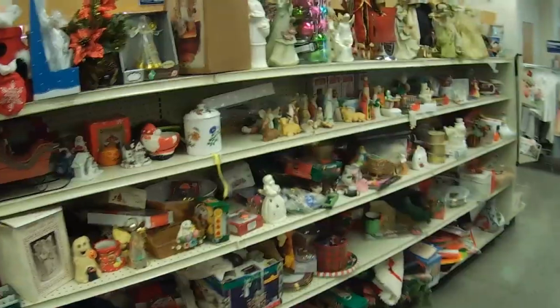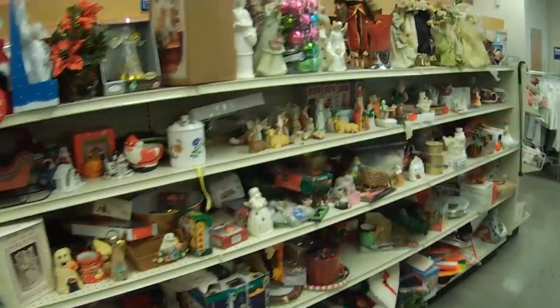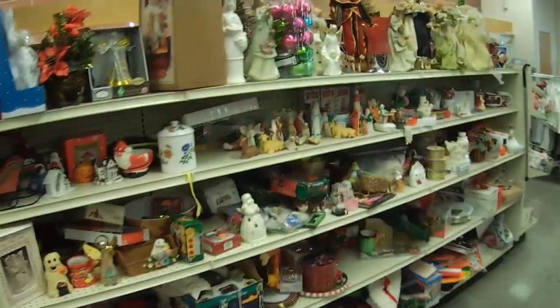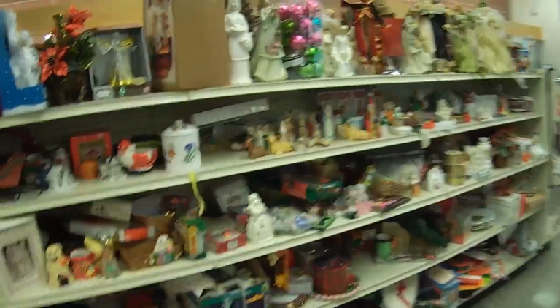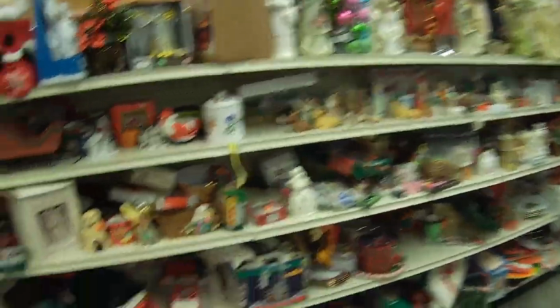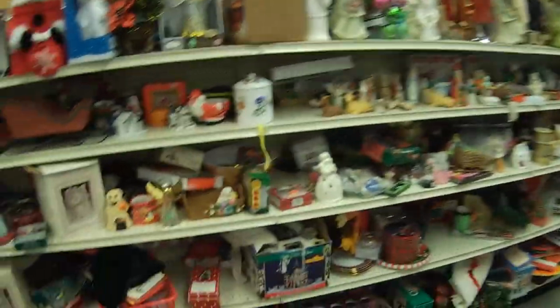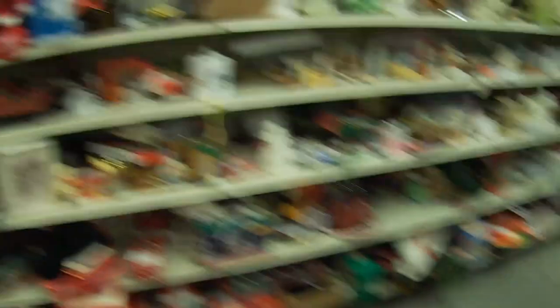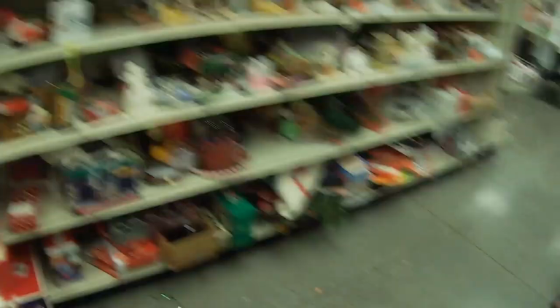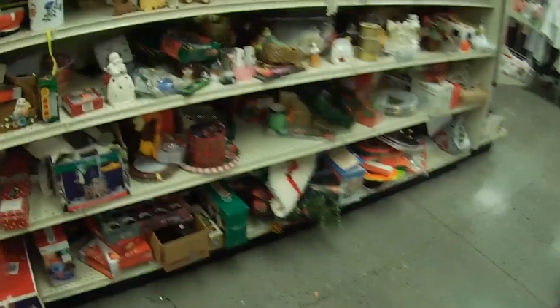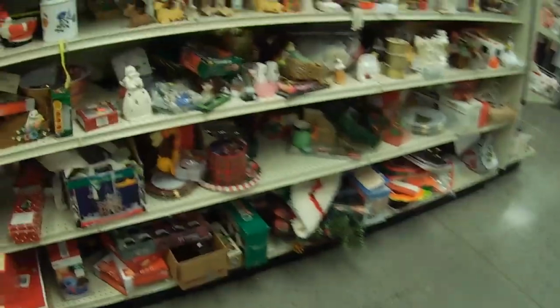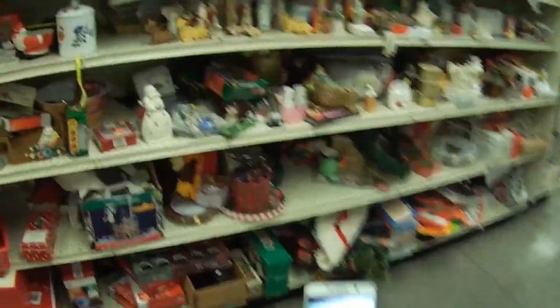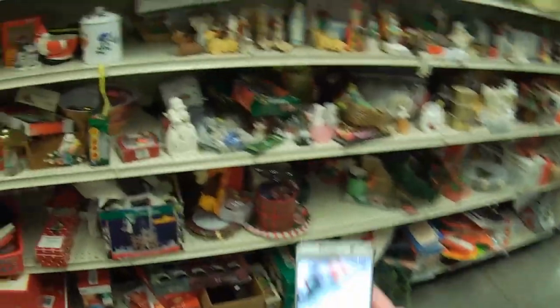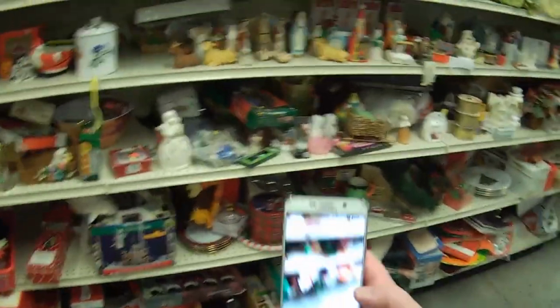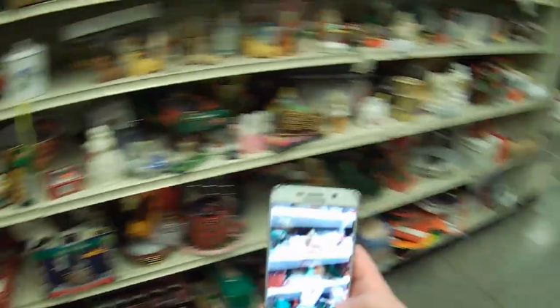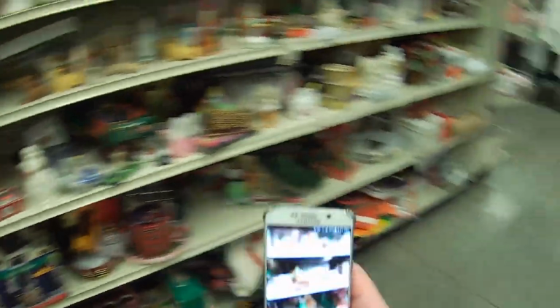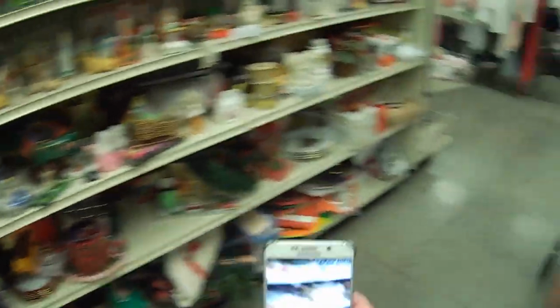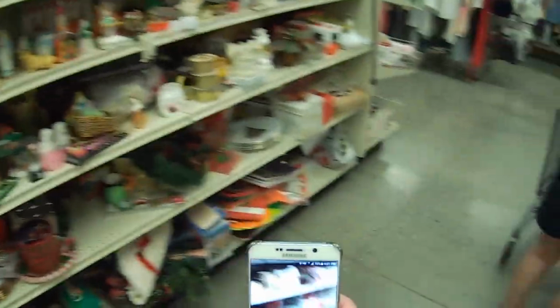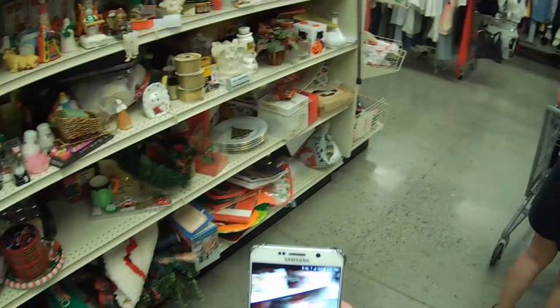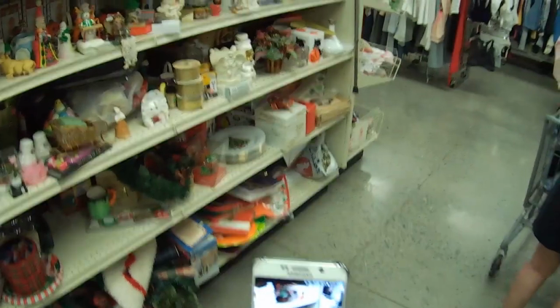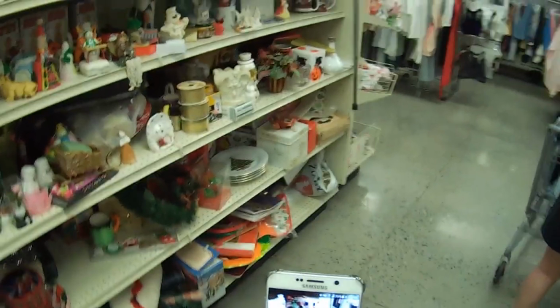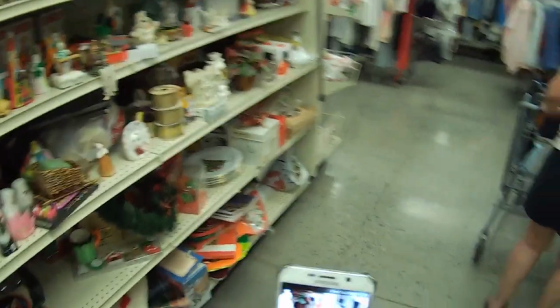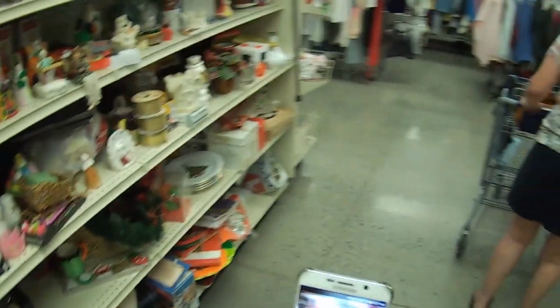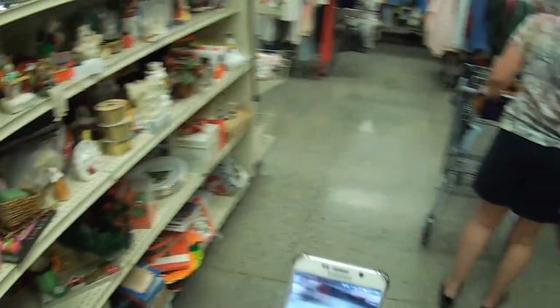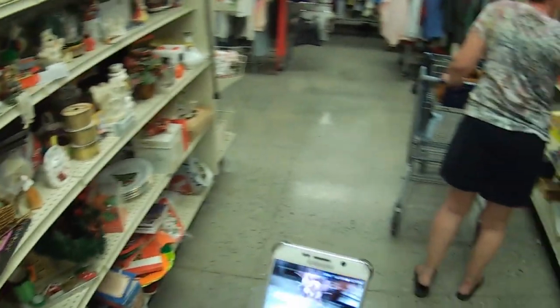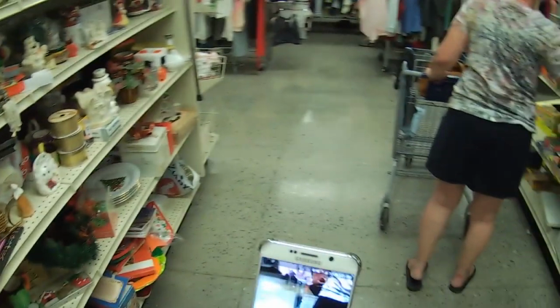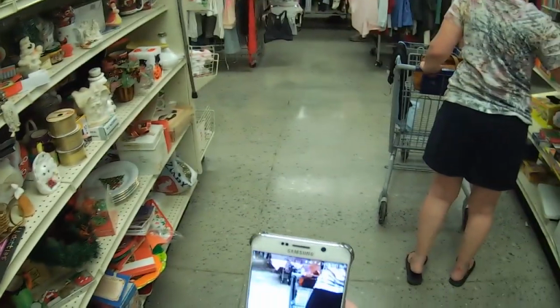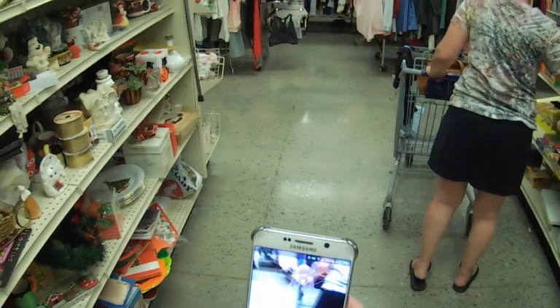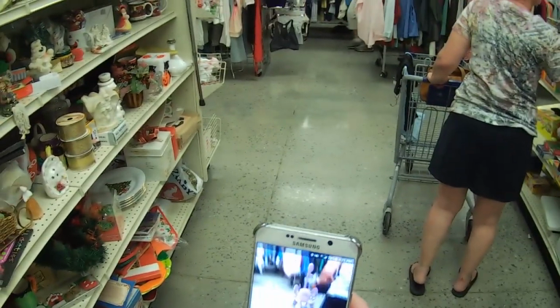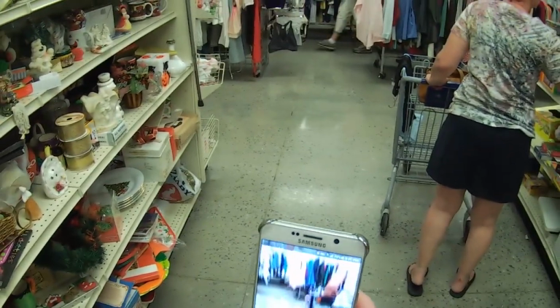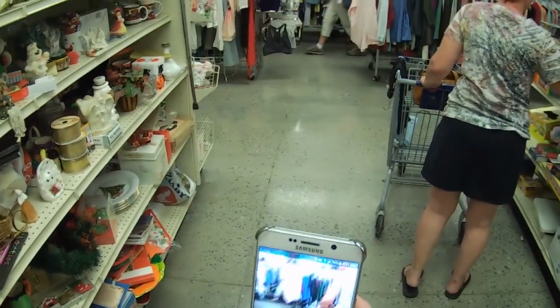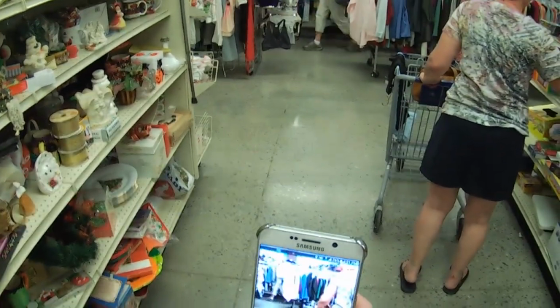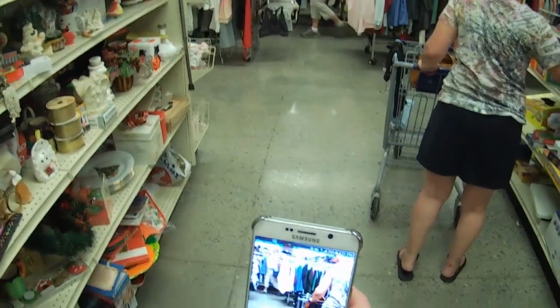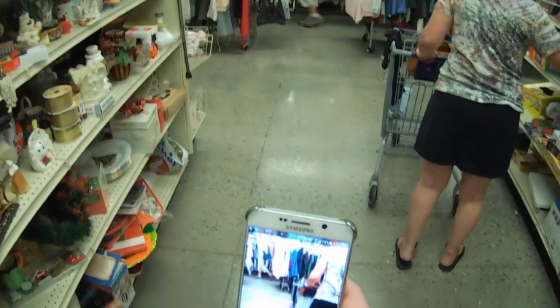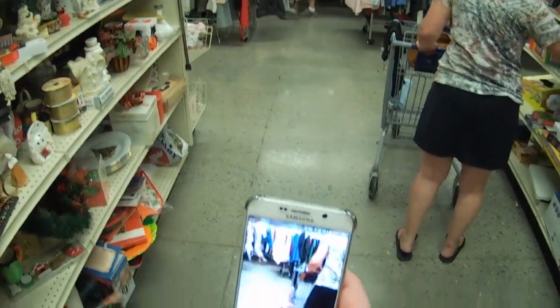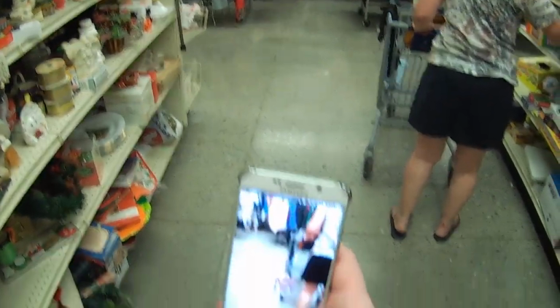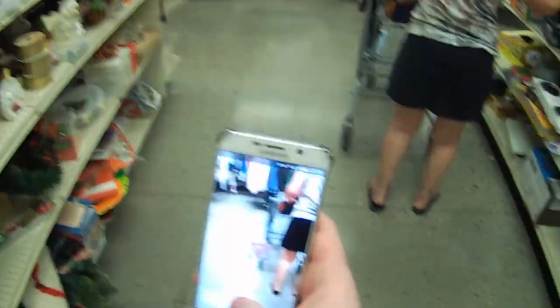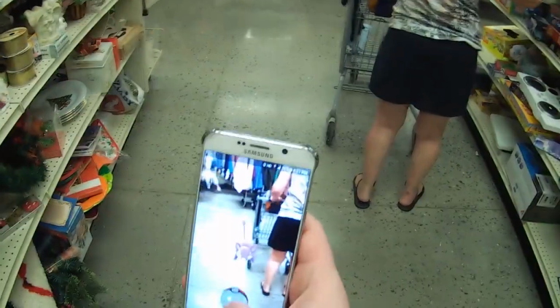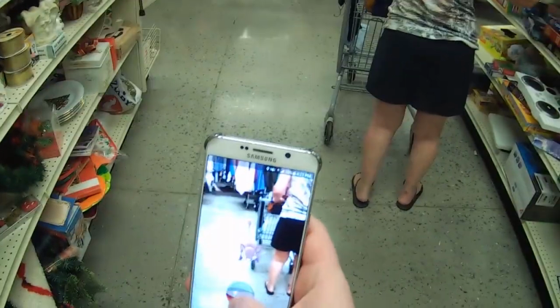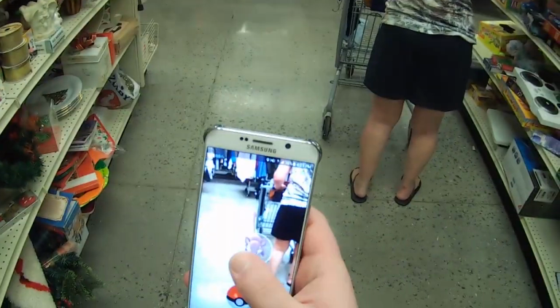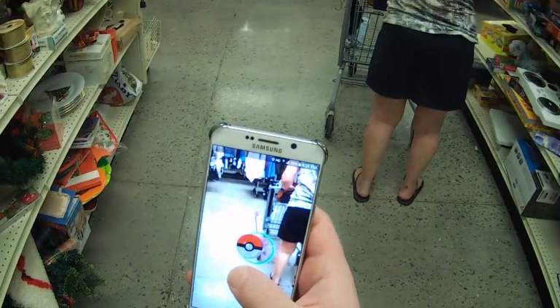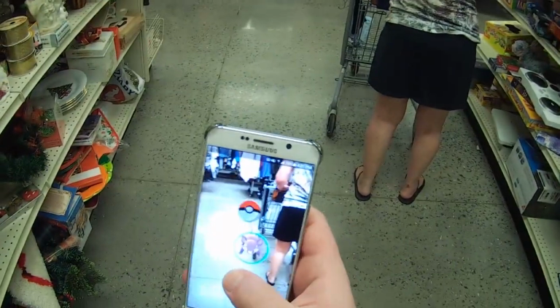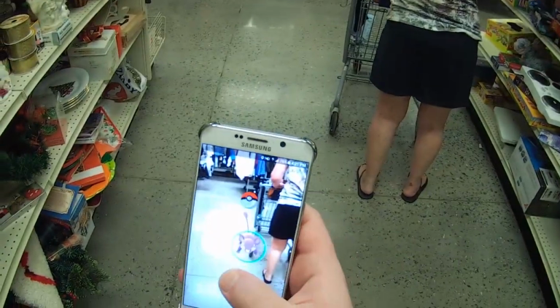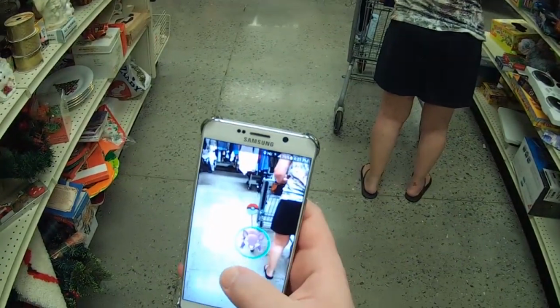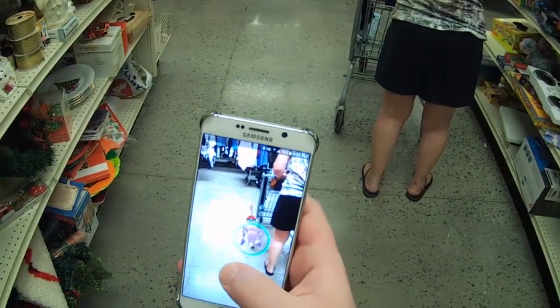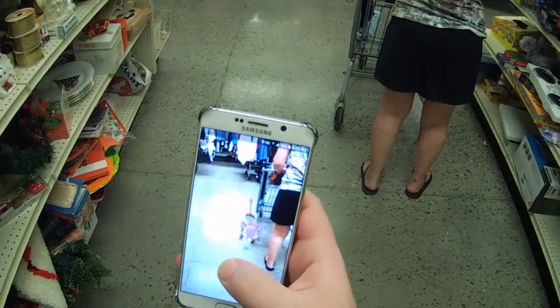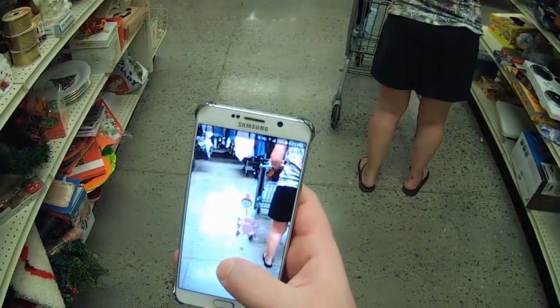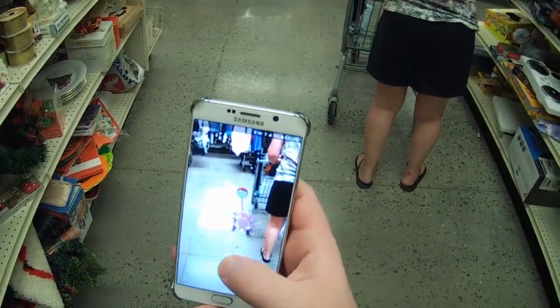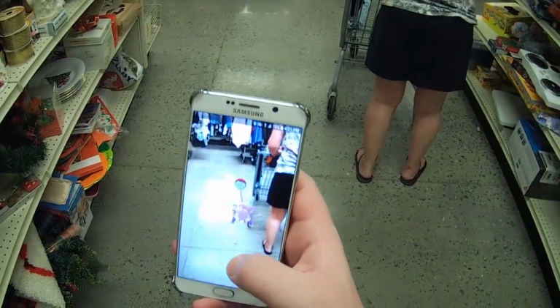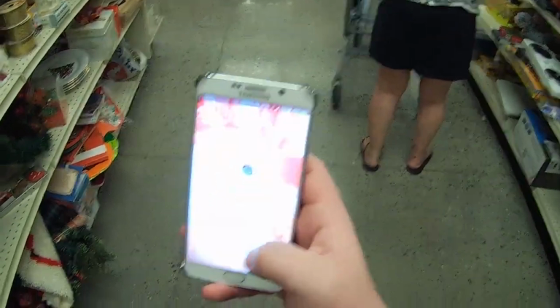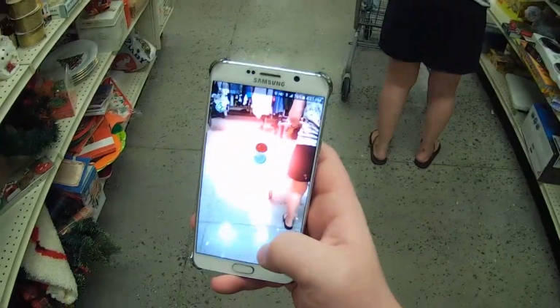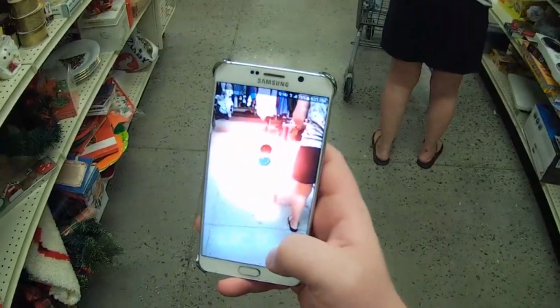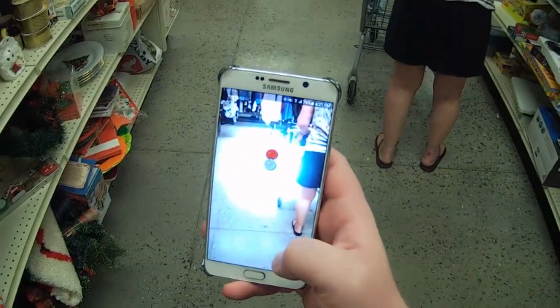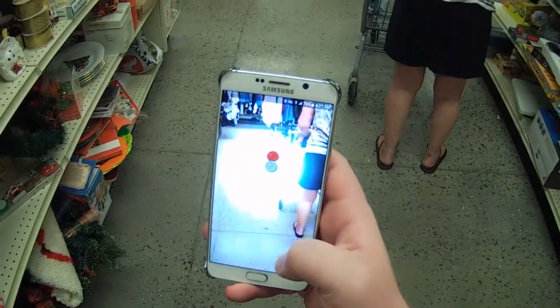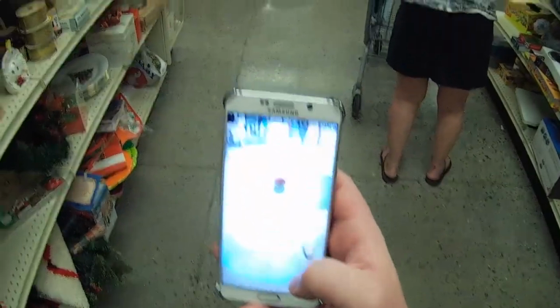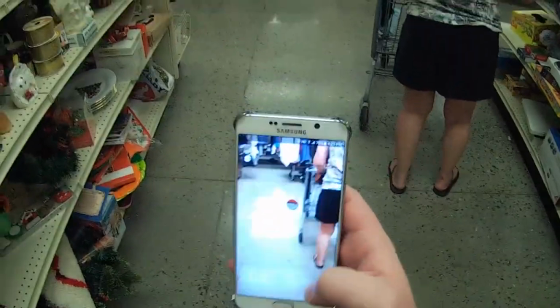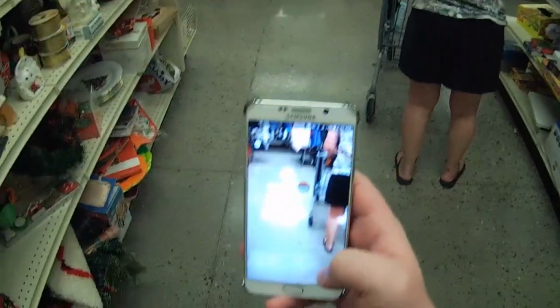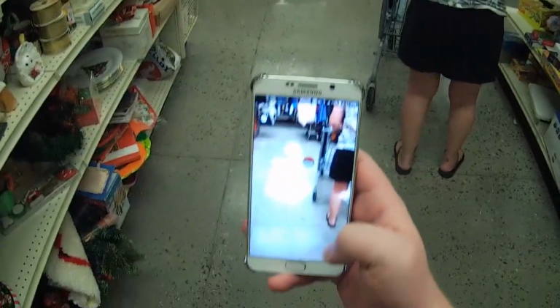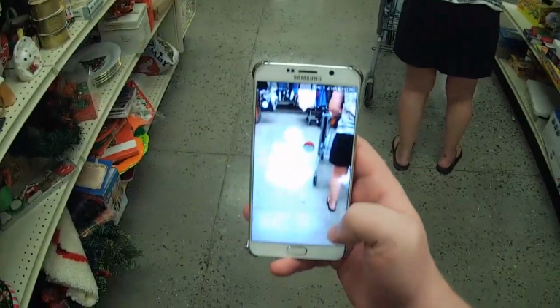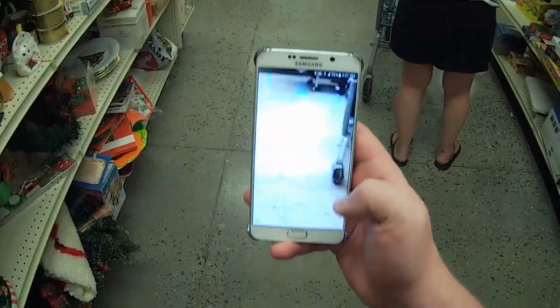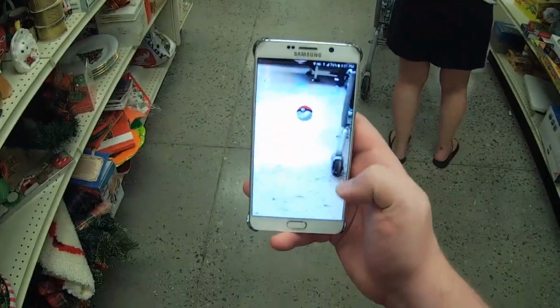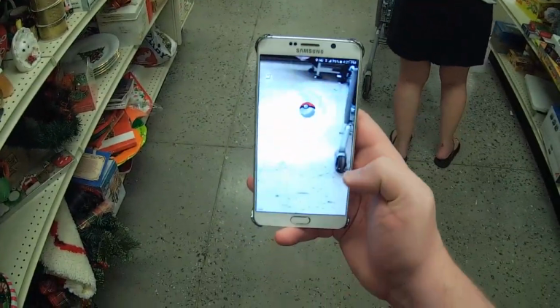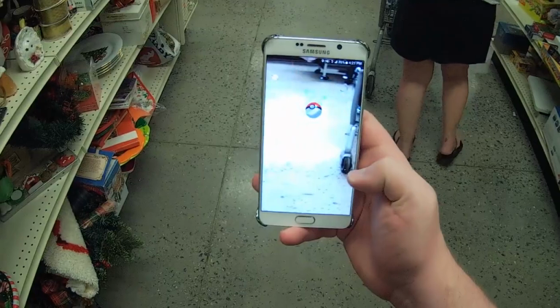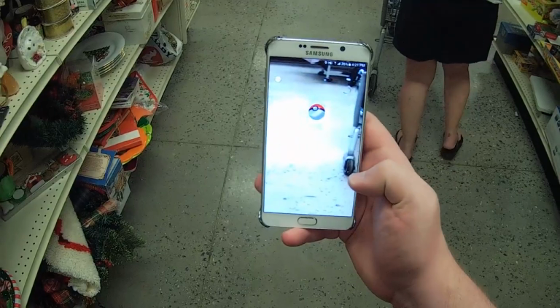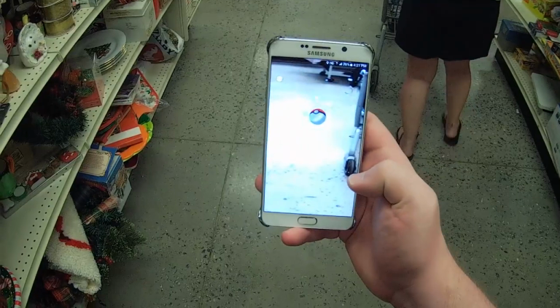Checking out the useless knick-knacks section and — my phone's buzzing. It's a Pokémon. Gotta catch it. I'll save you, lady. Okay, you're saved. That's good.